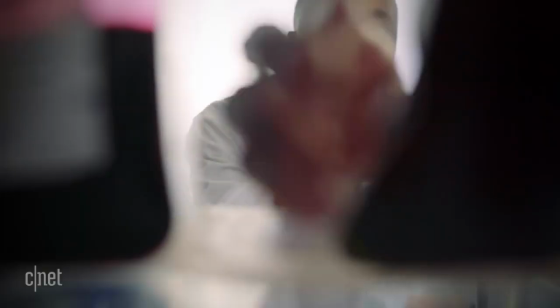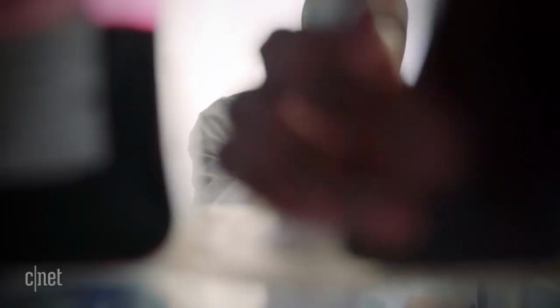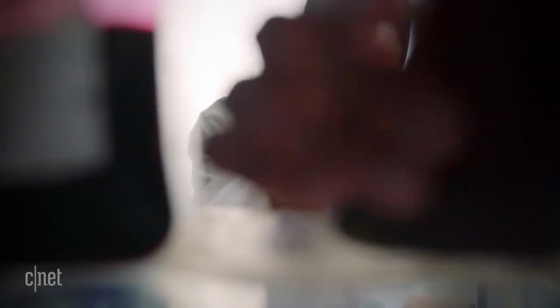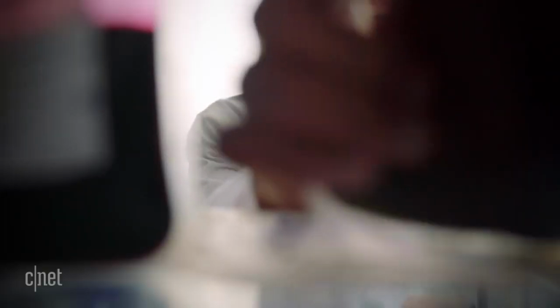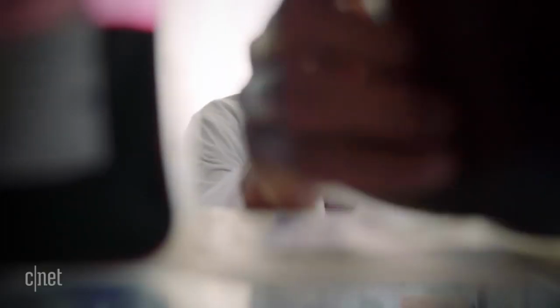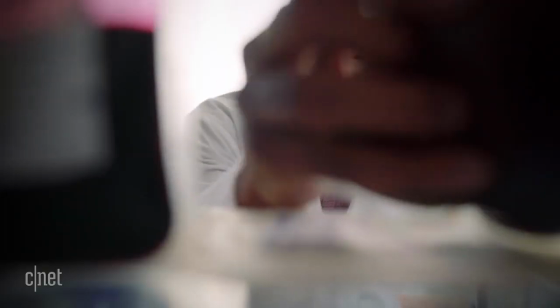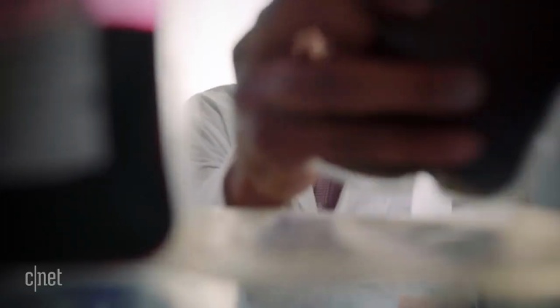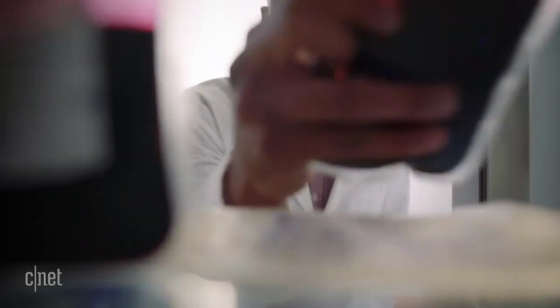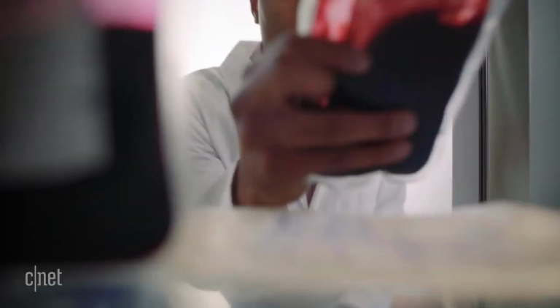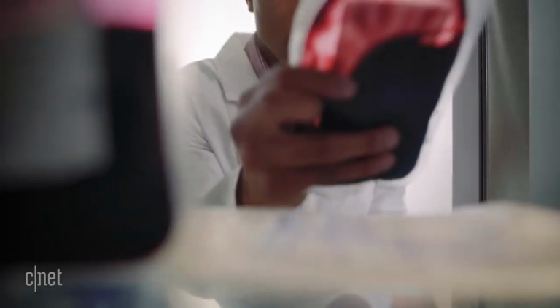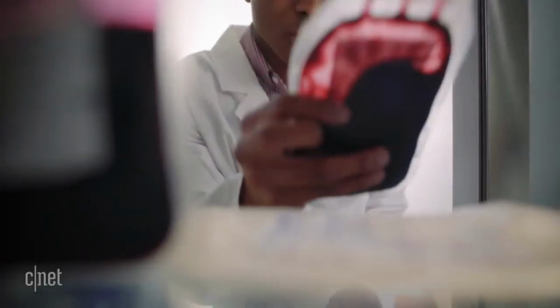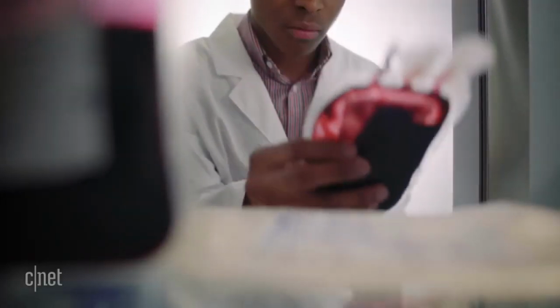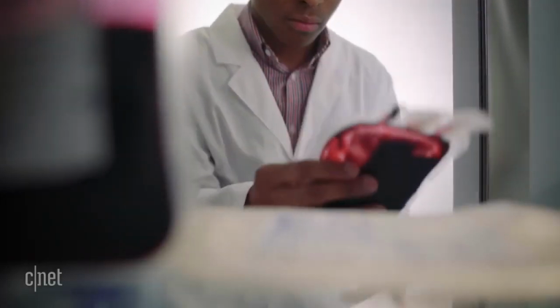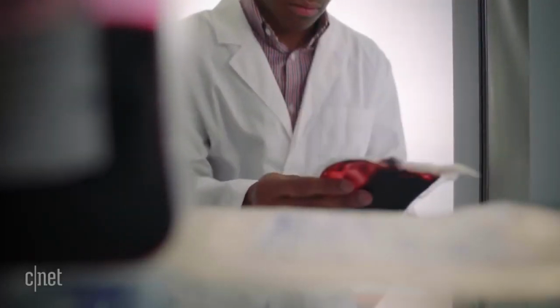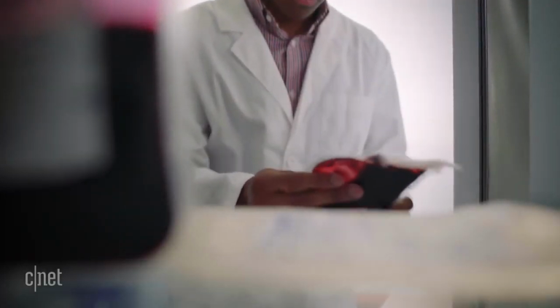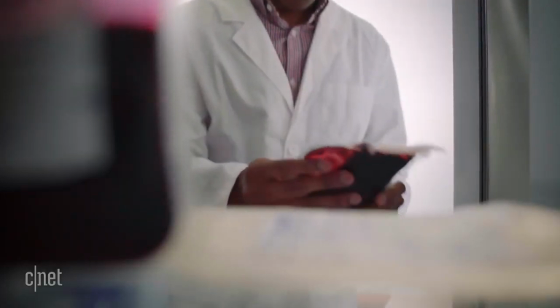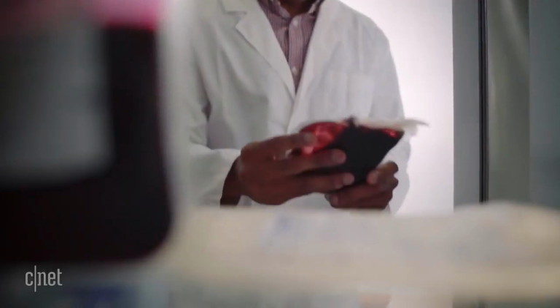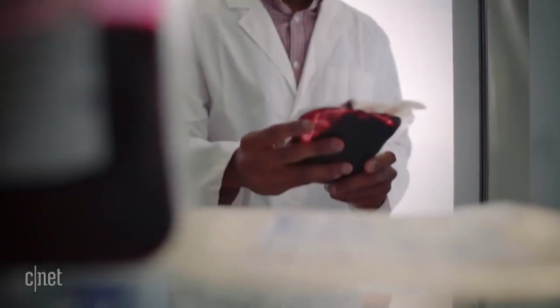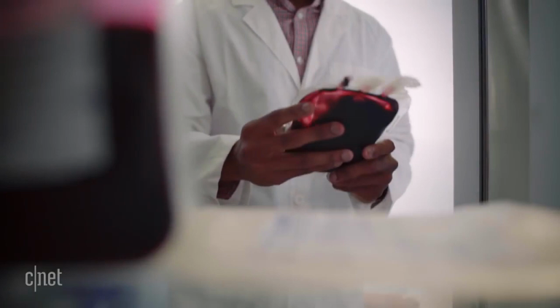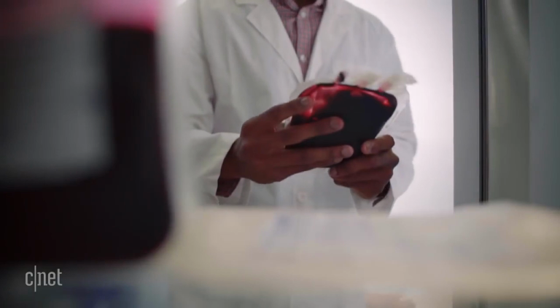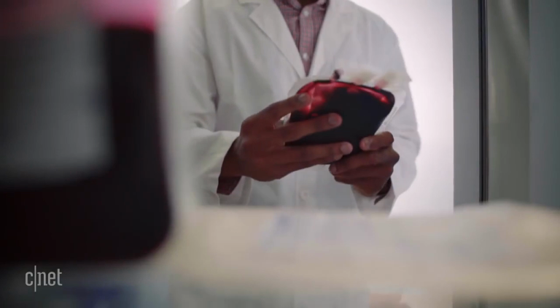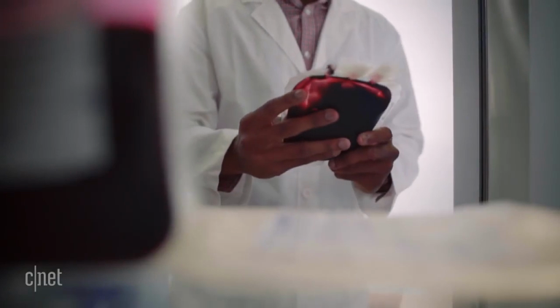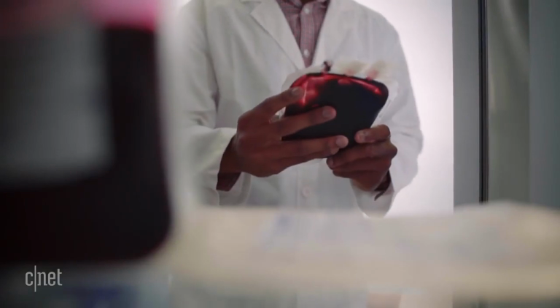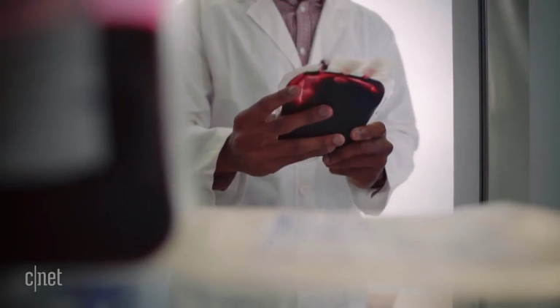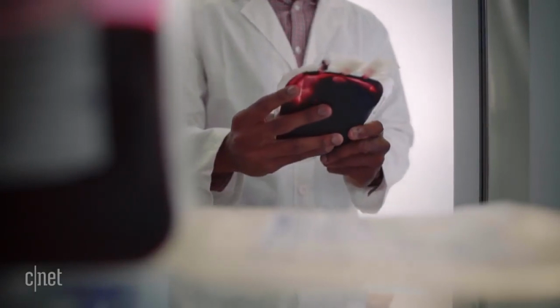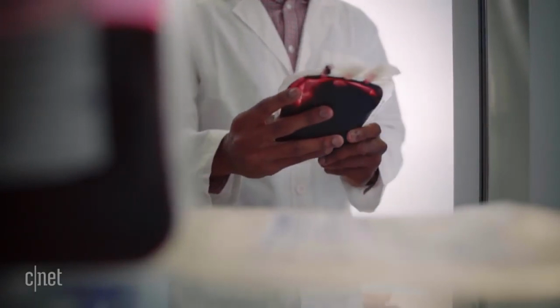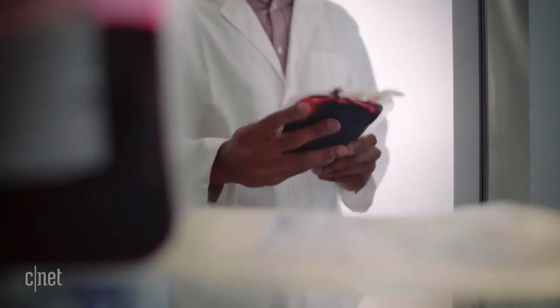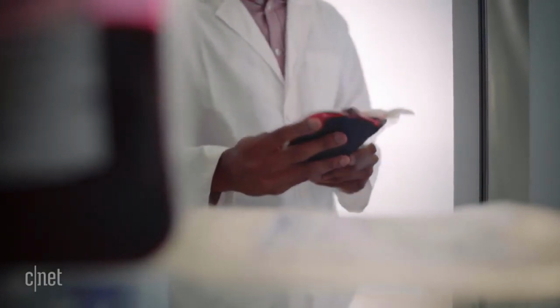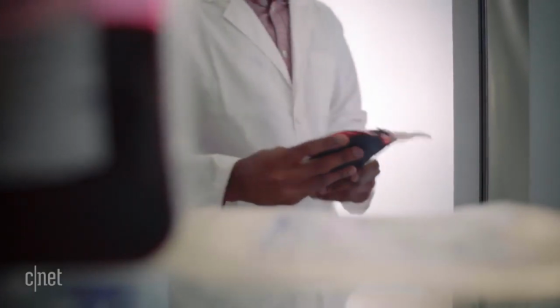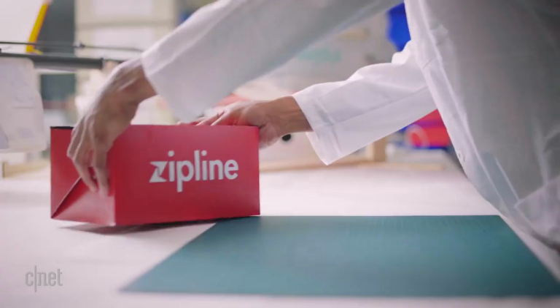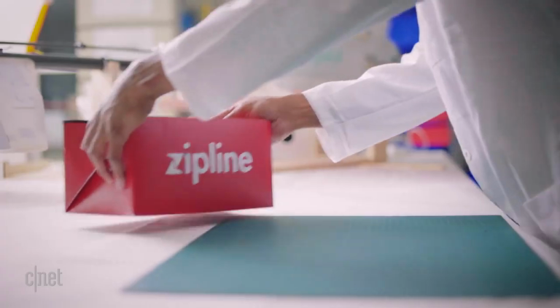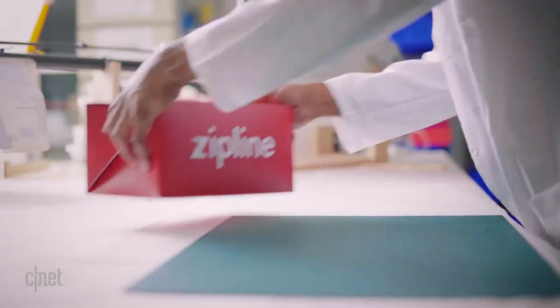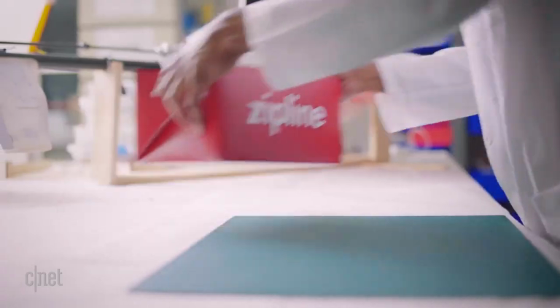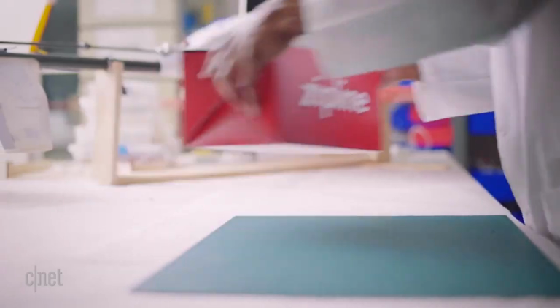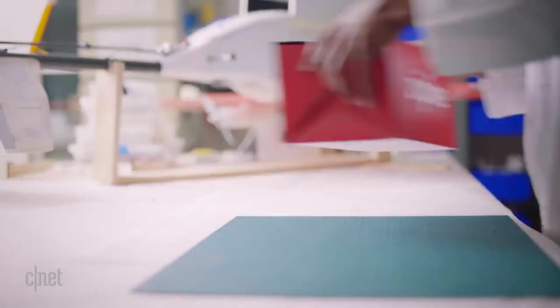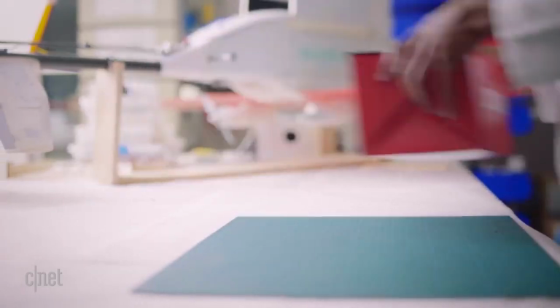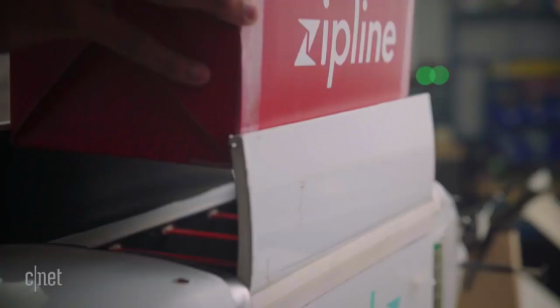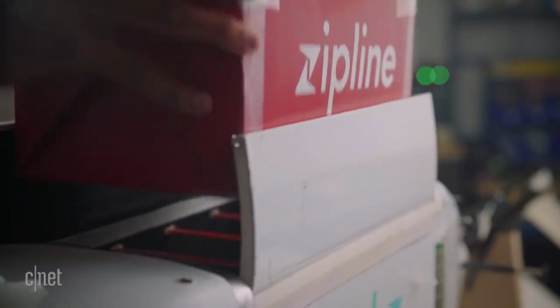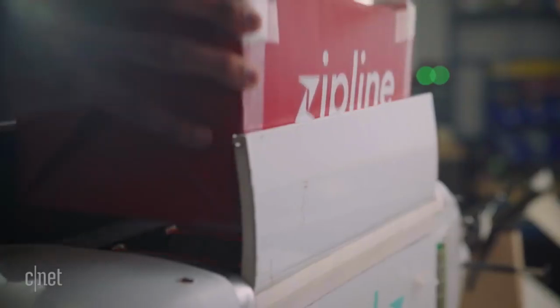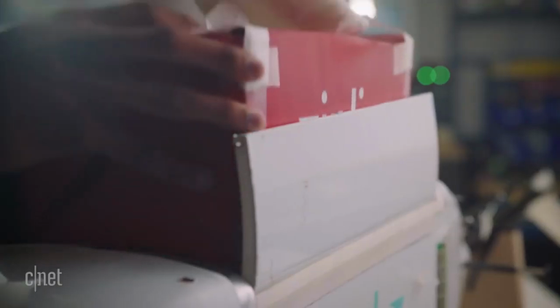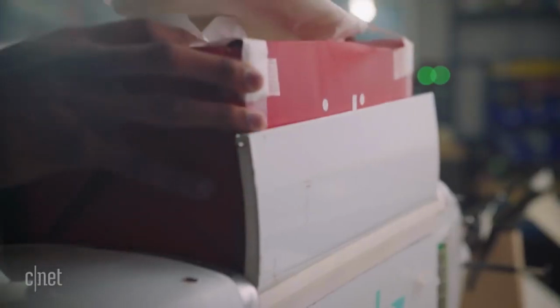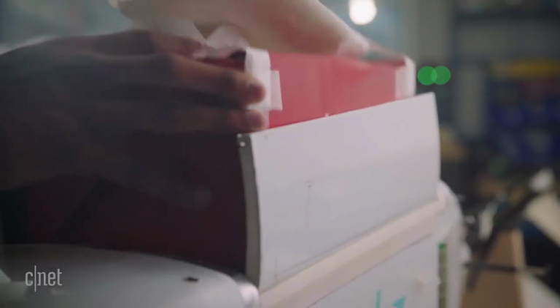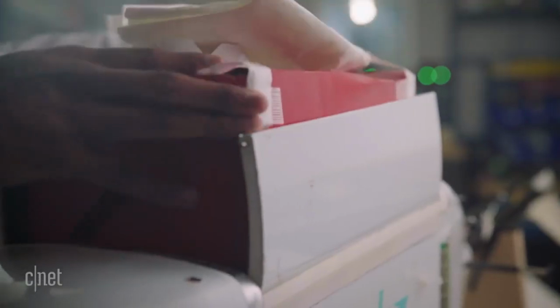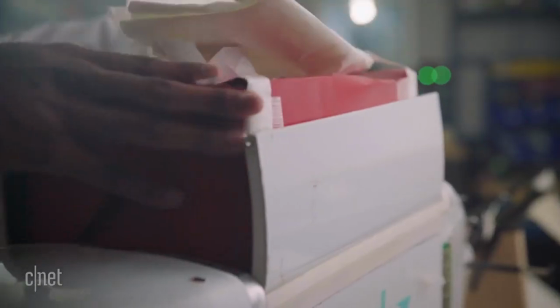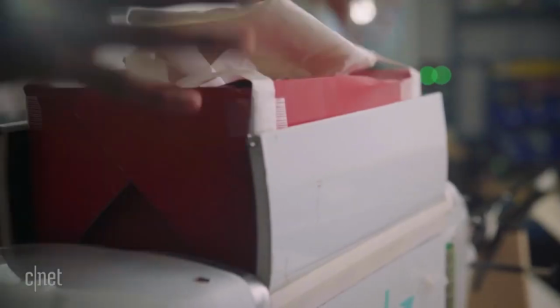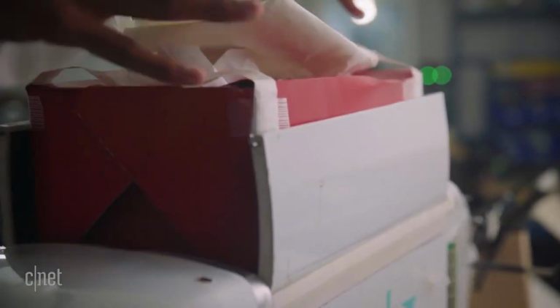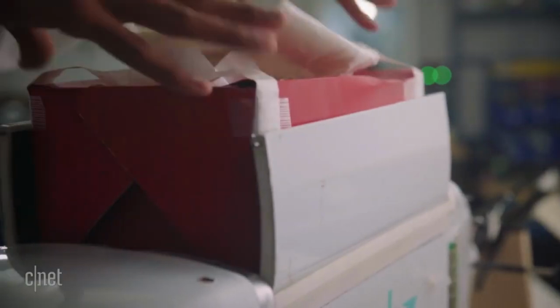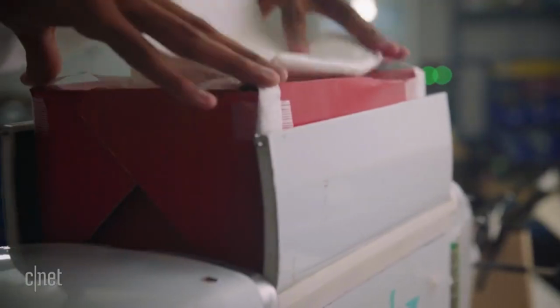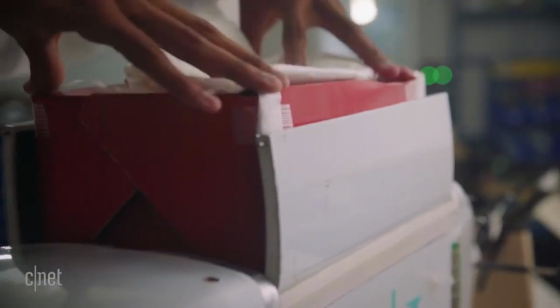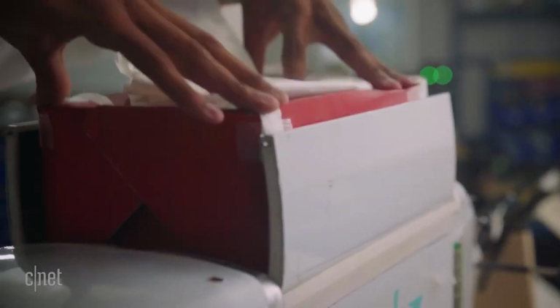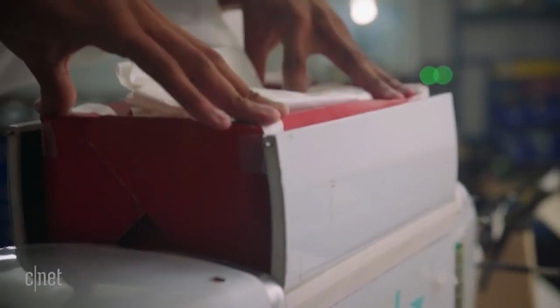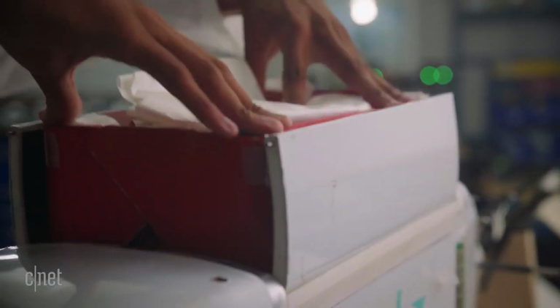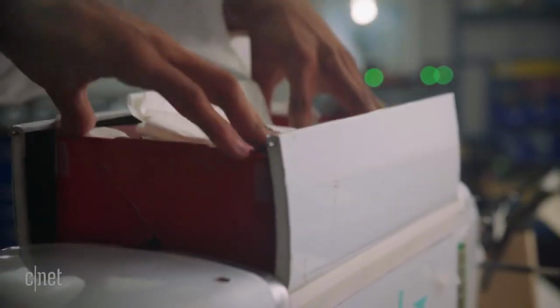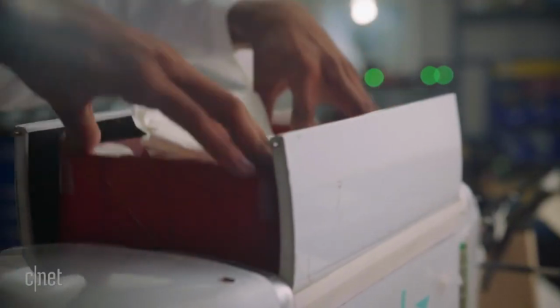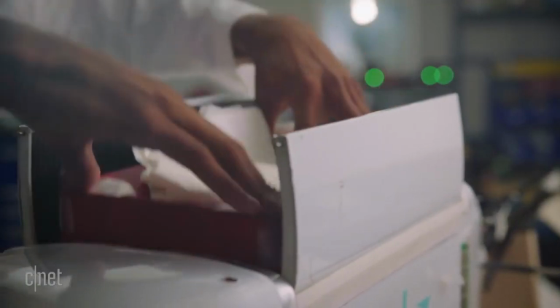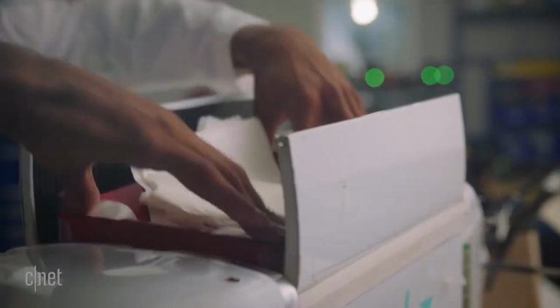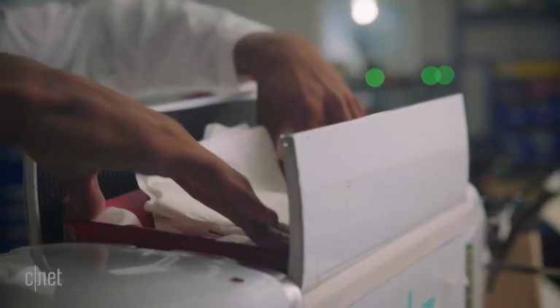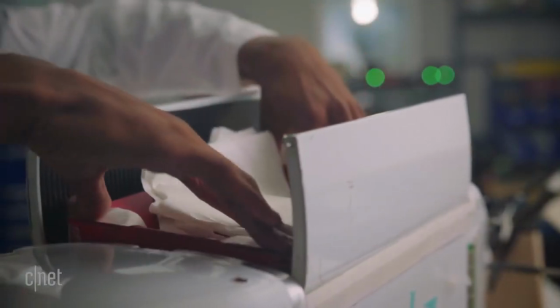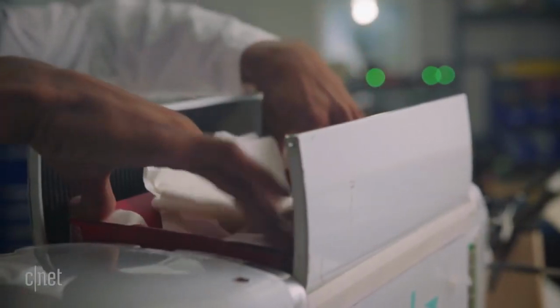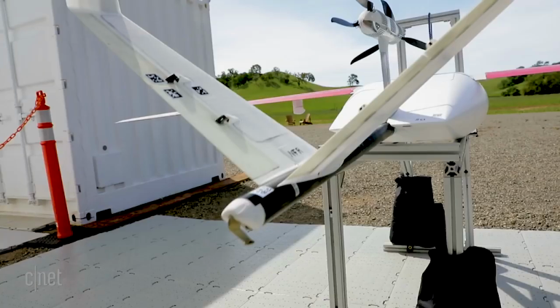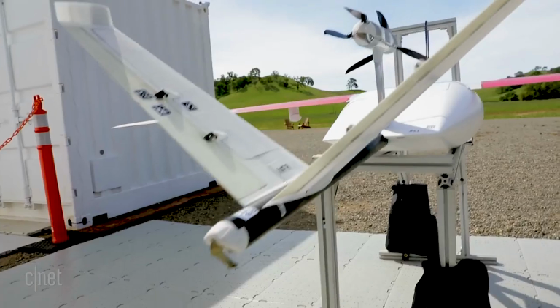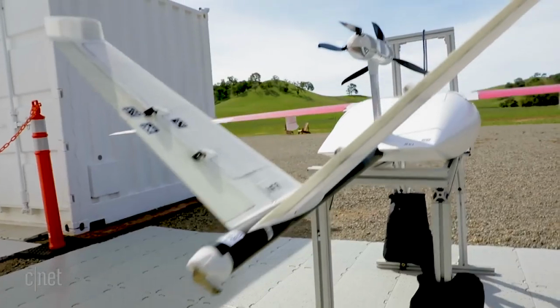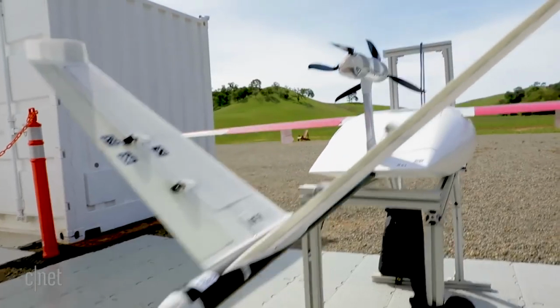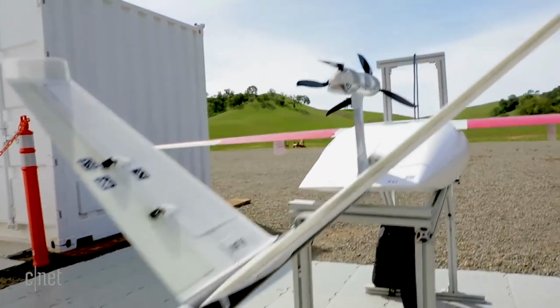We pull the blood or the medical product for that order, put it in a package, put that package into a Zip and launch that Zip.